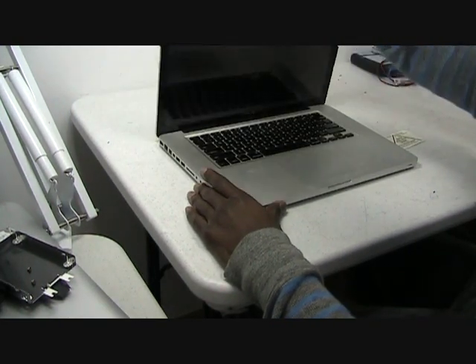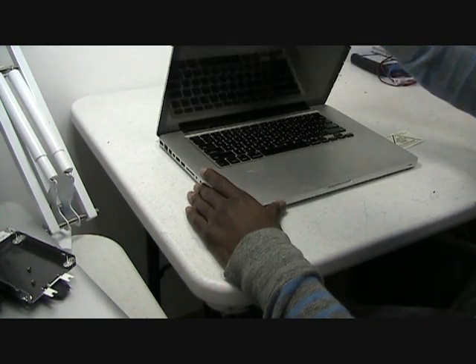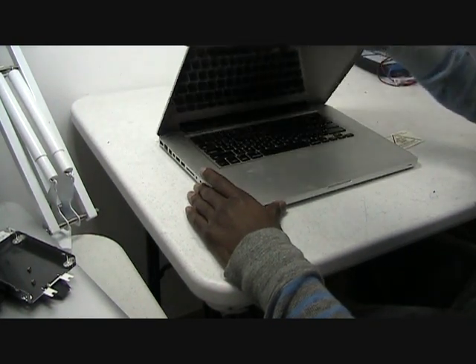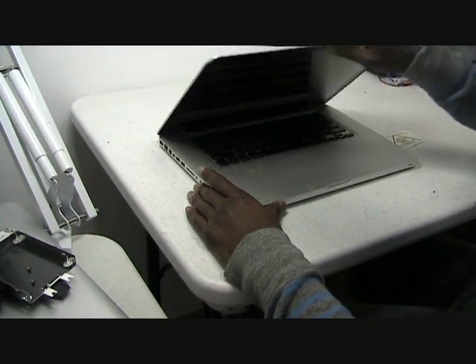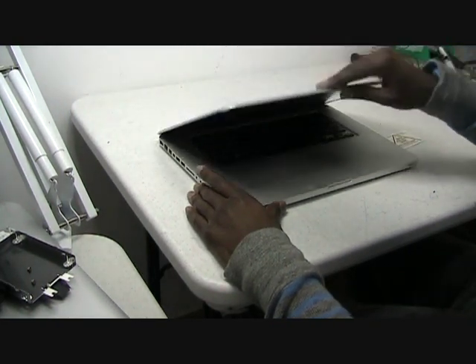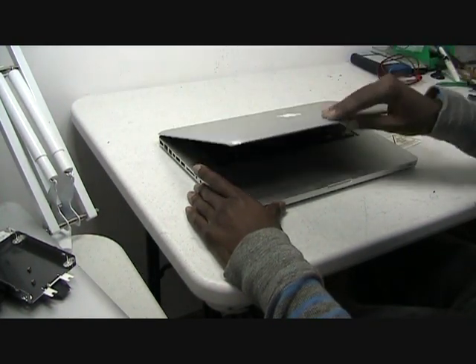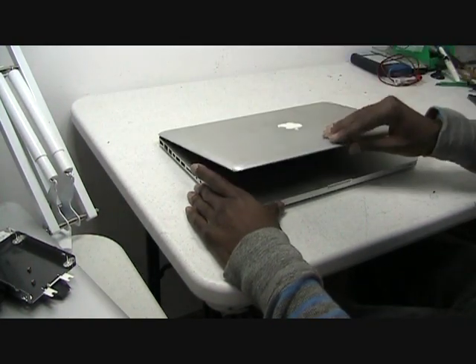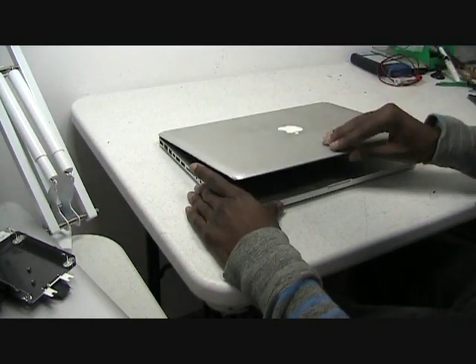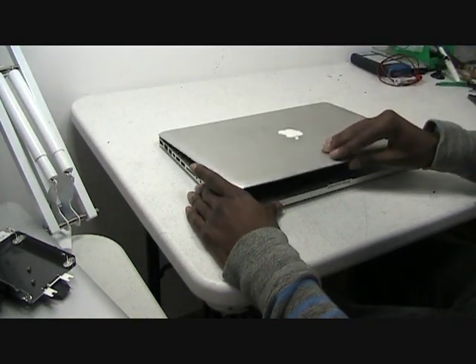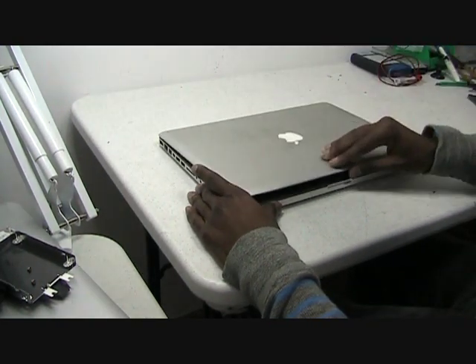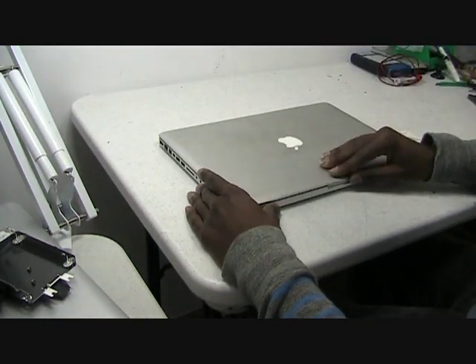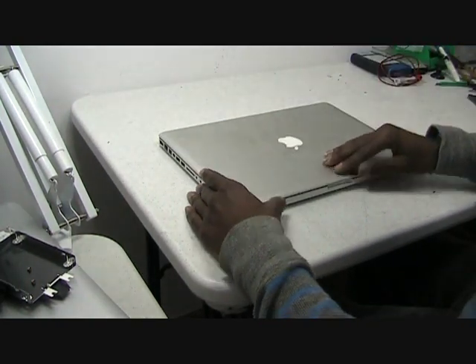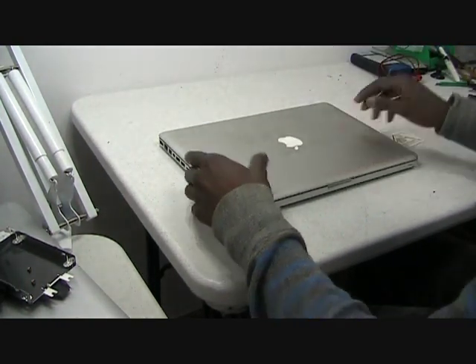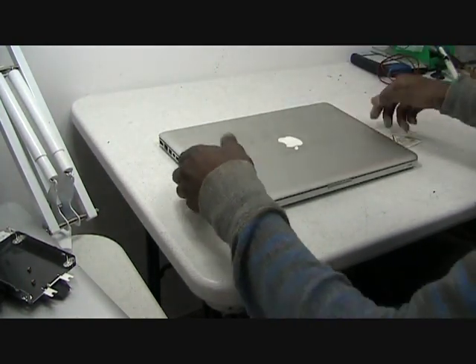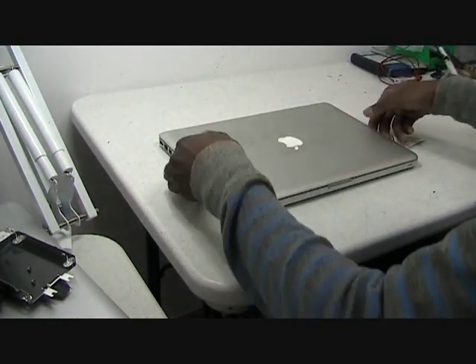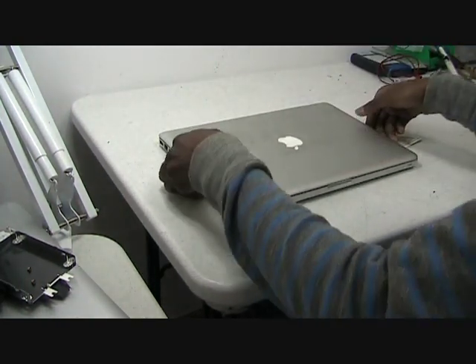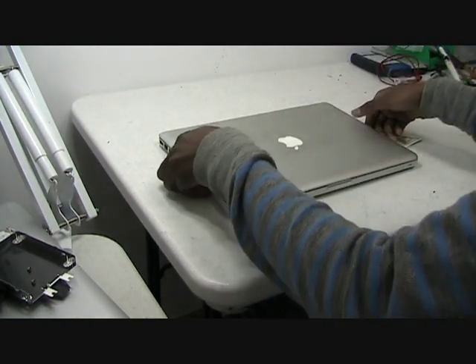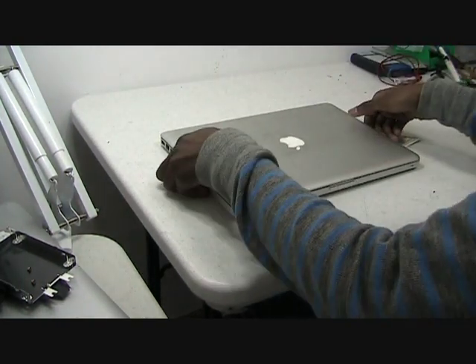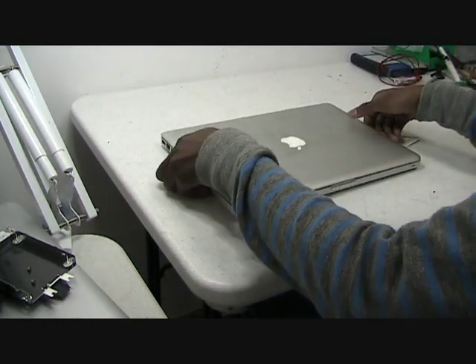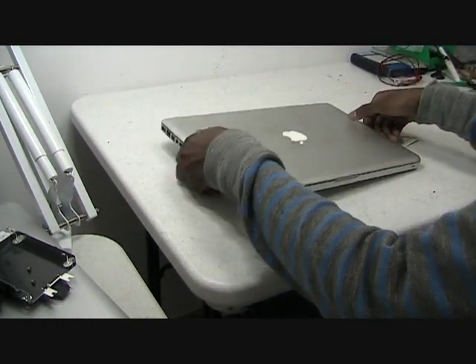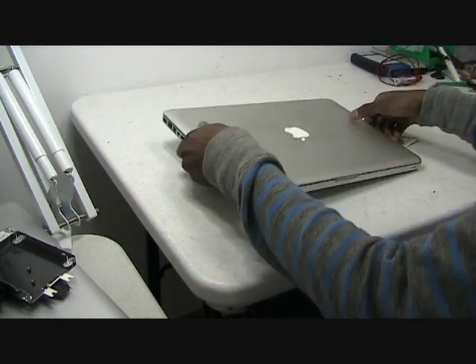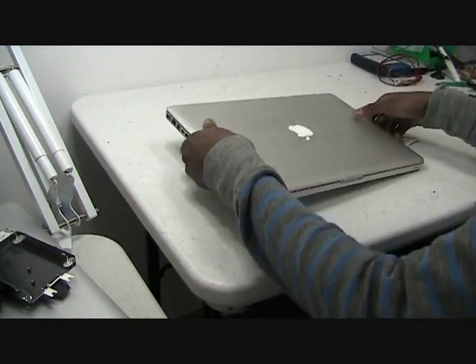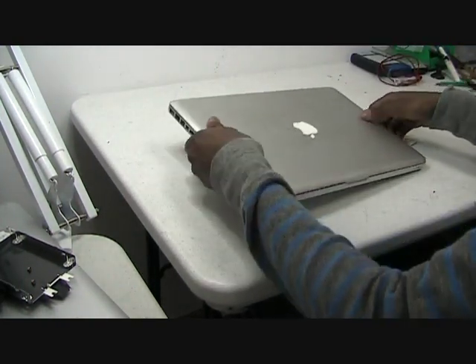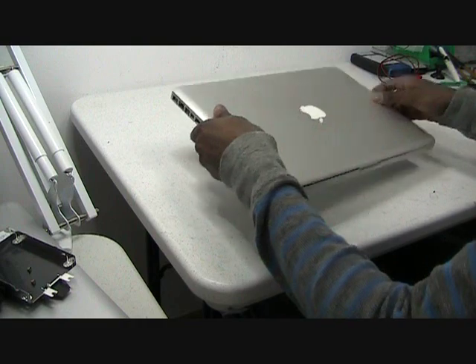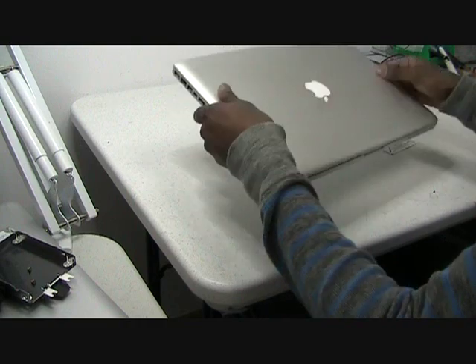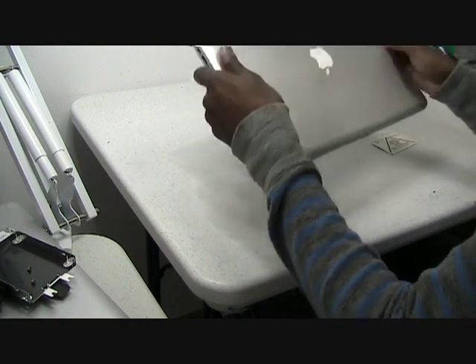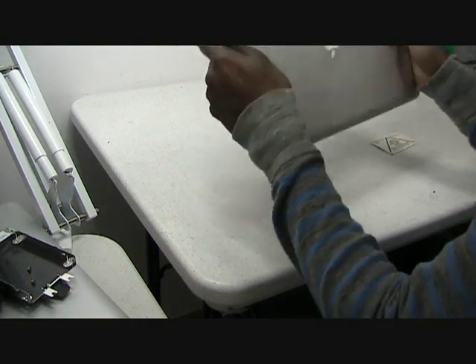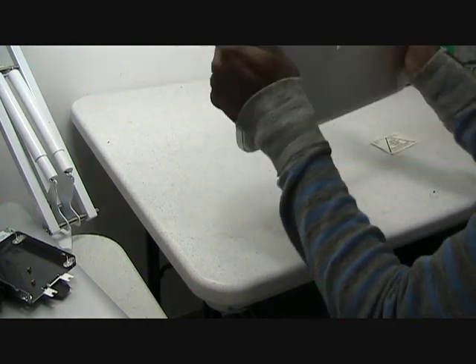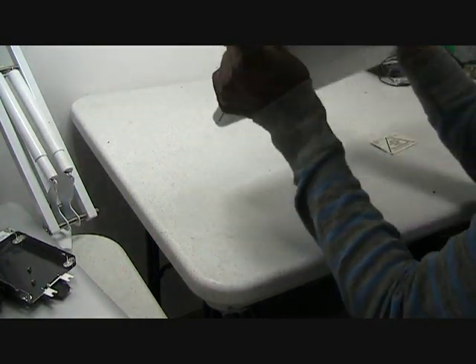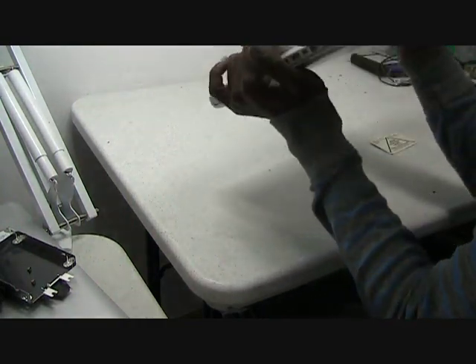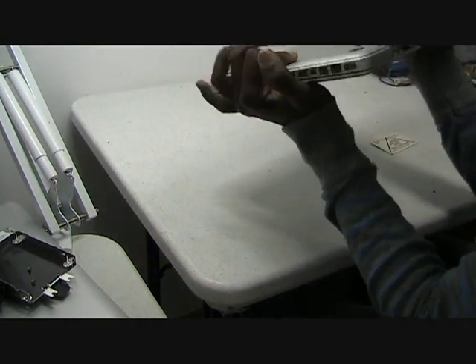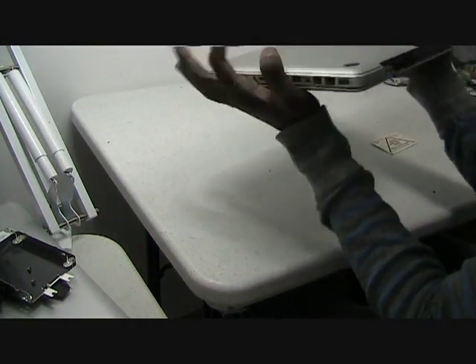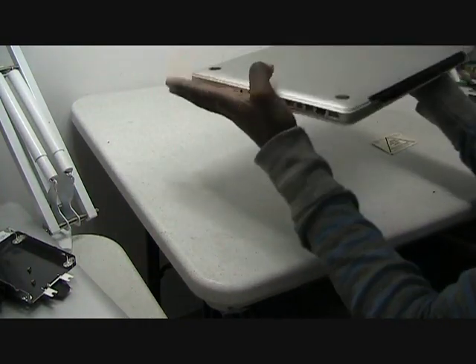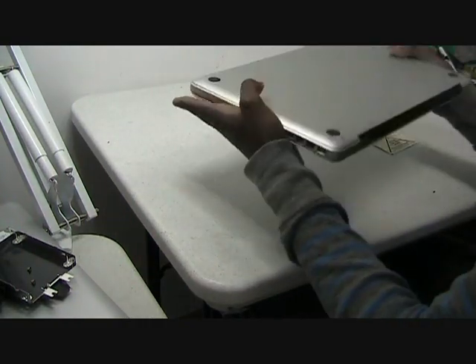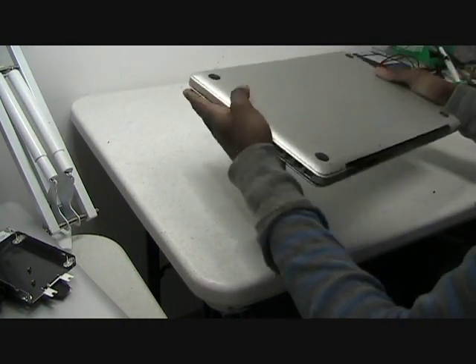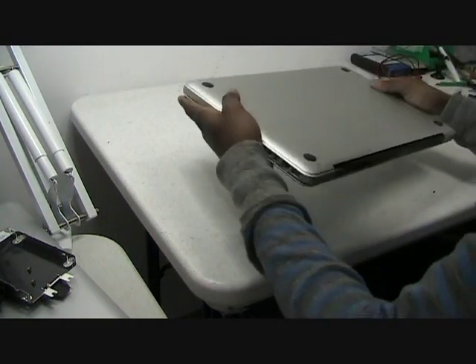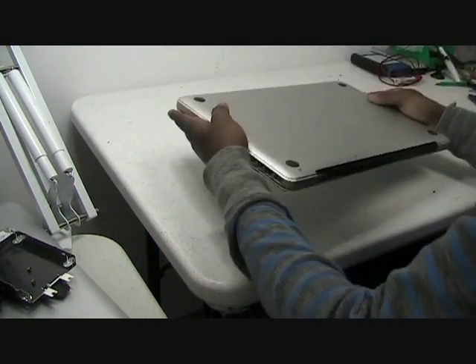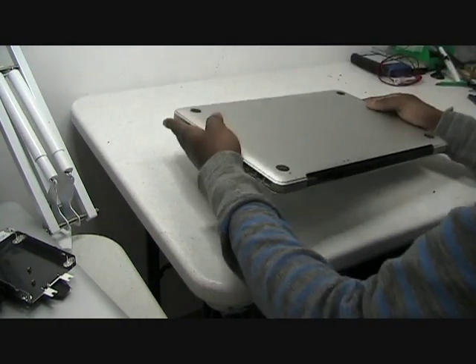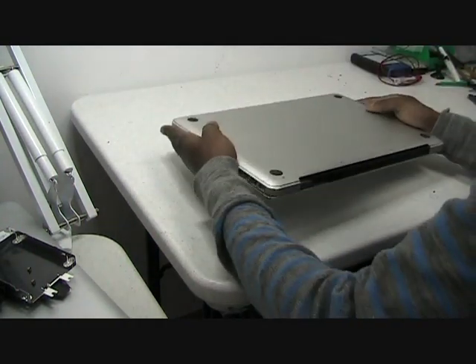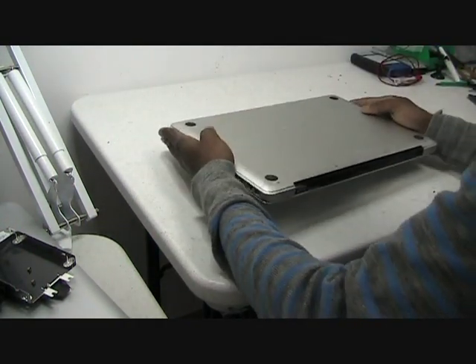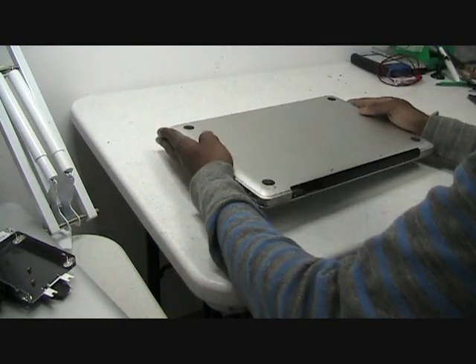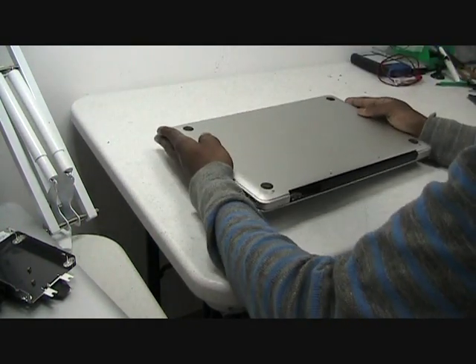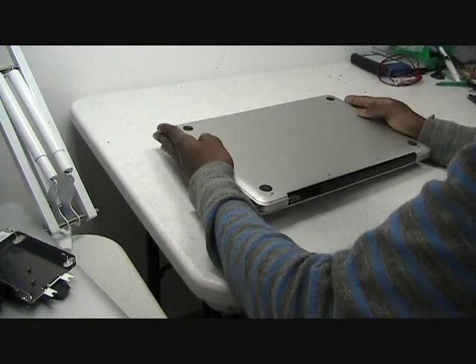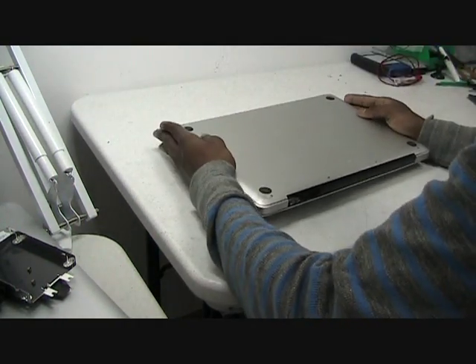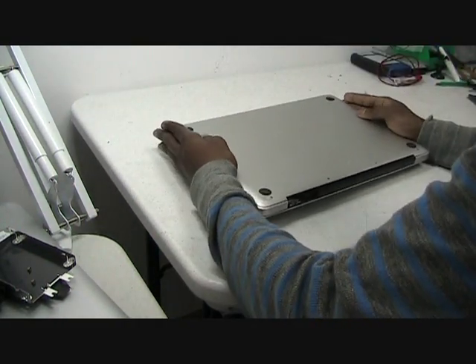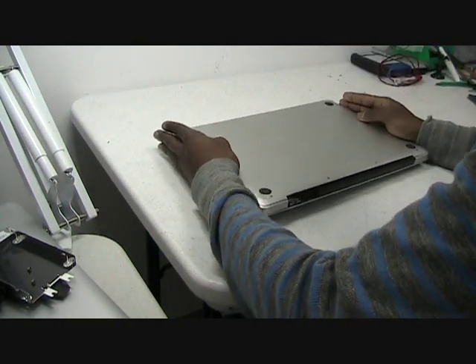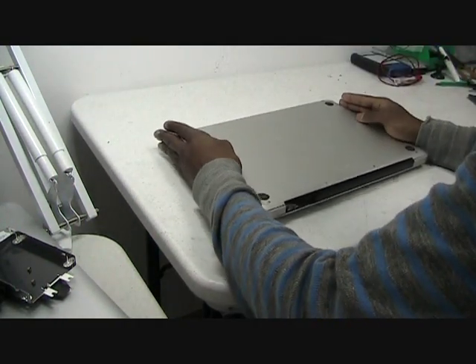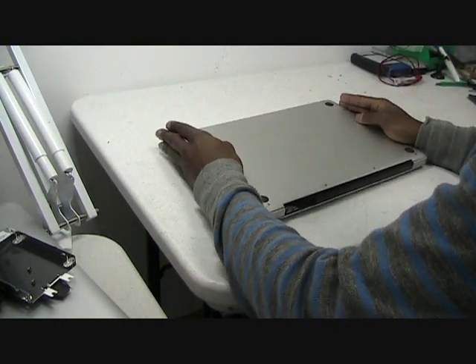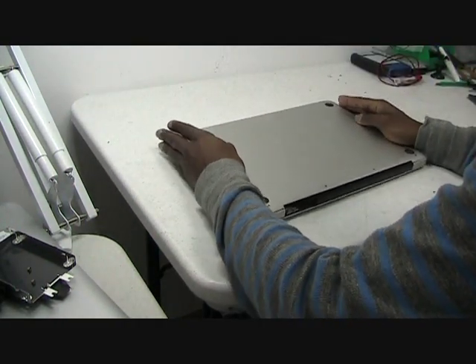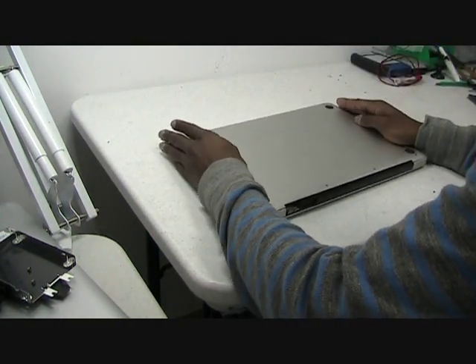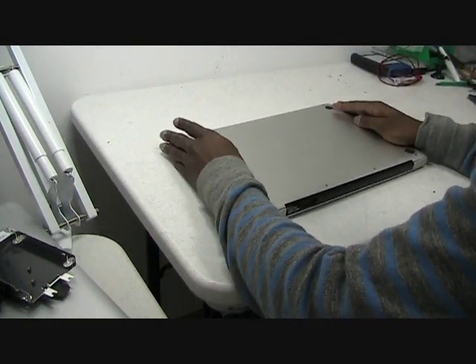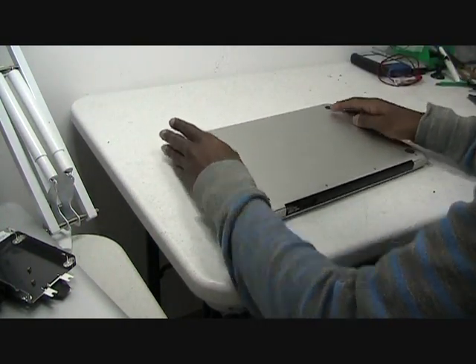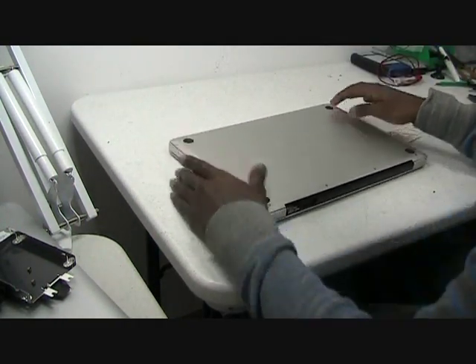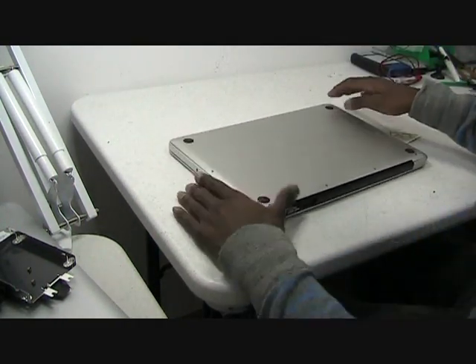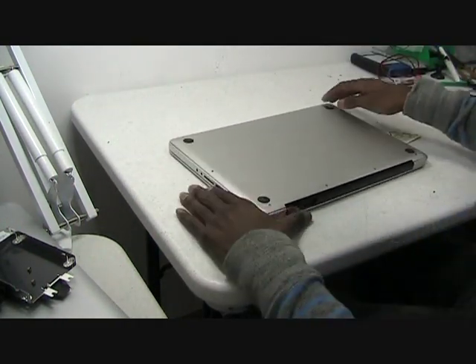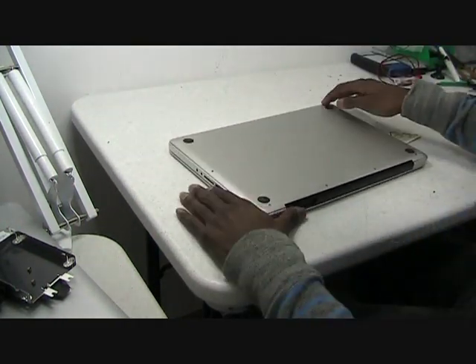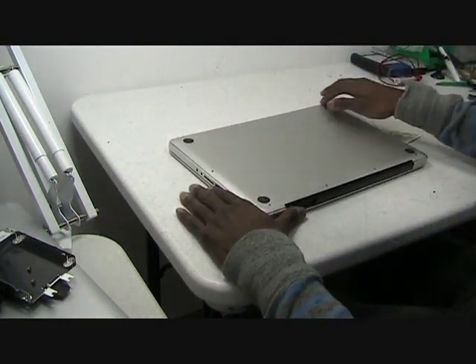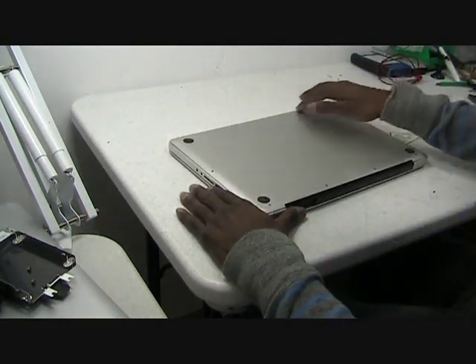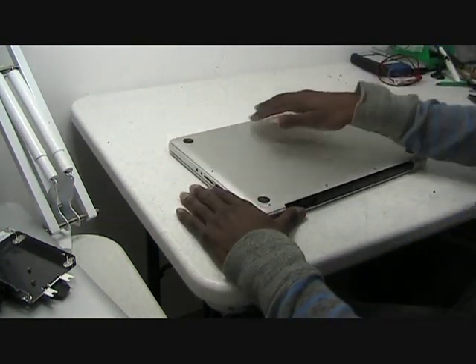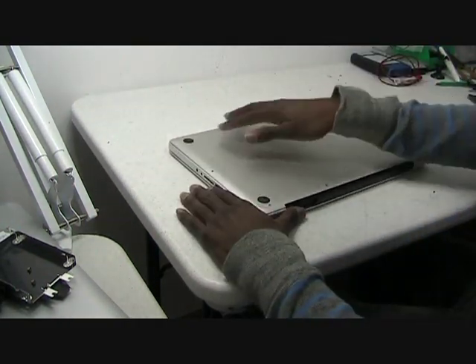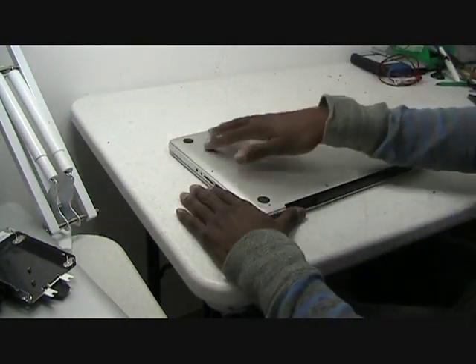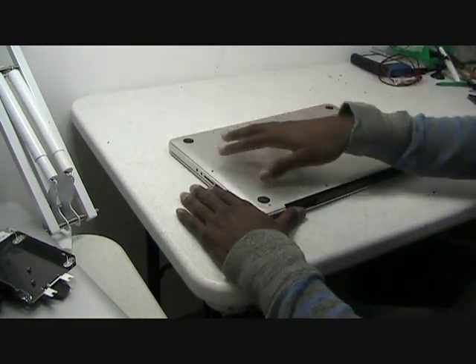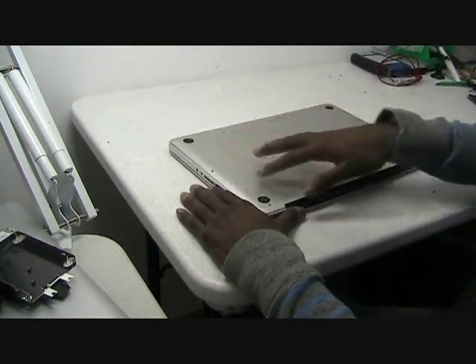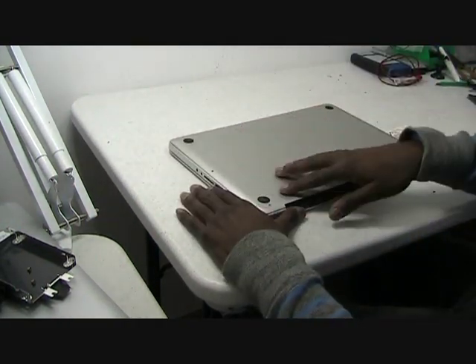To start, you need to flip over the laptop. There are 10 screws on the back, shown here.